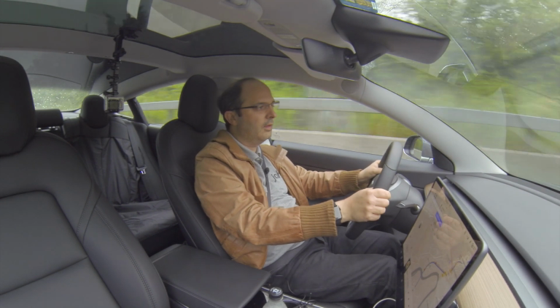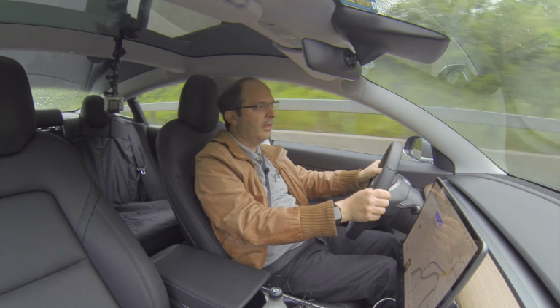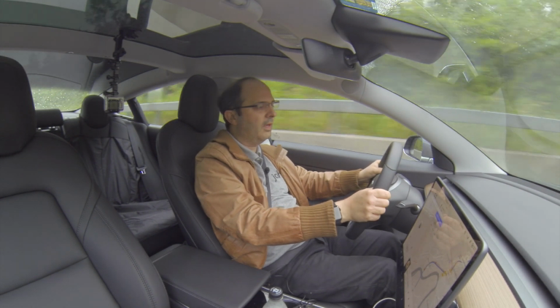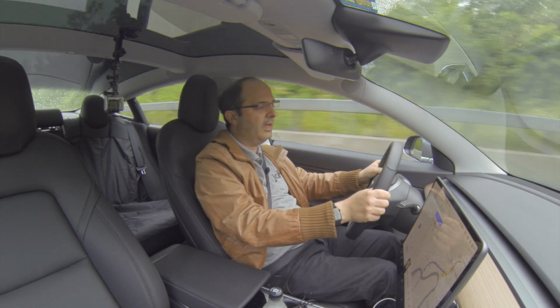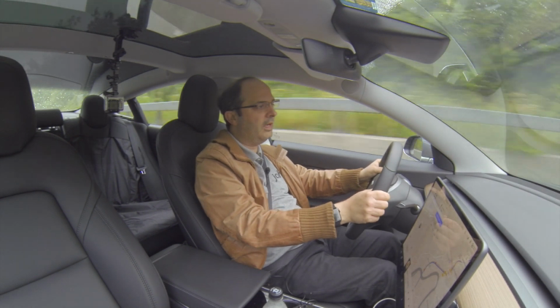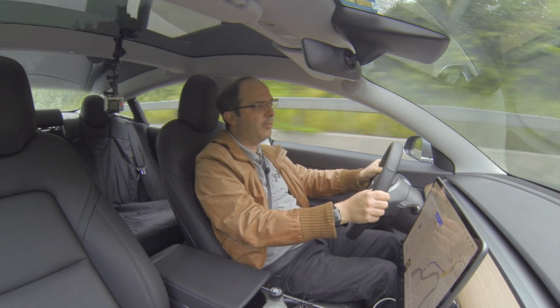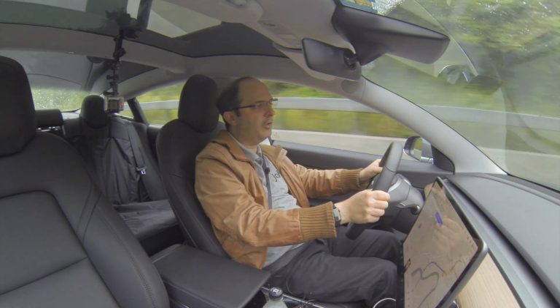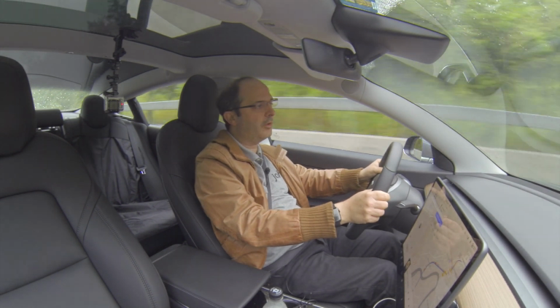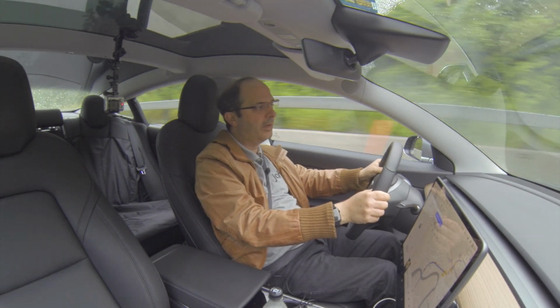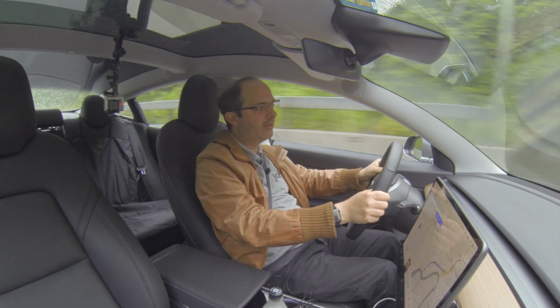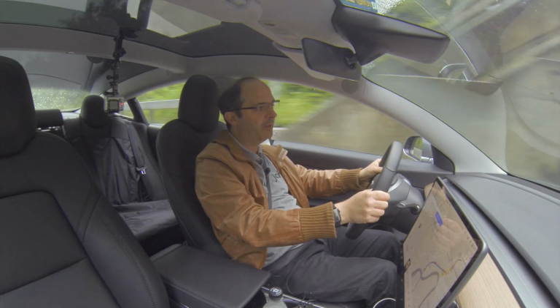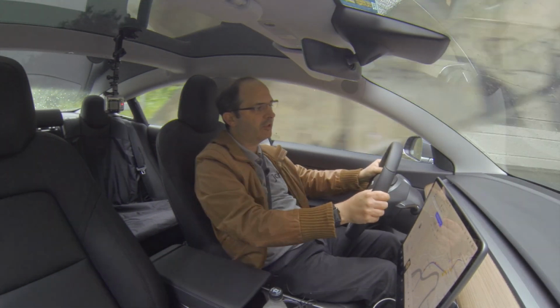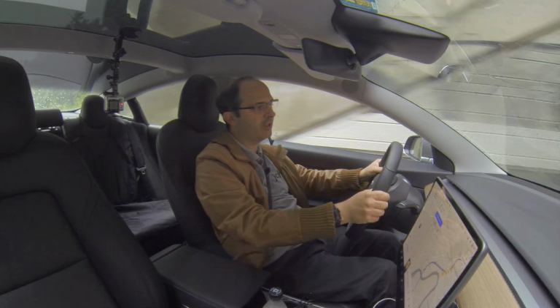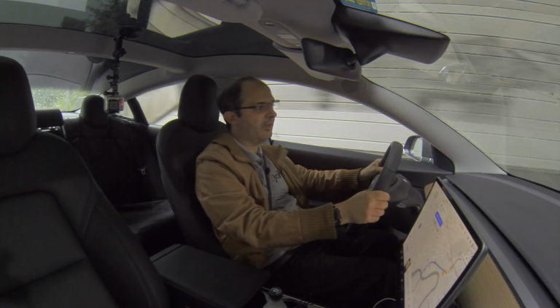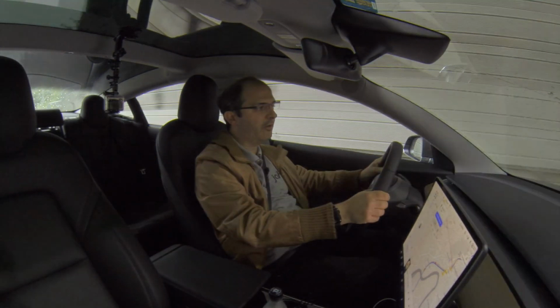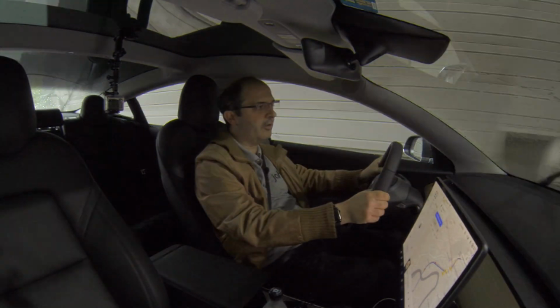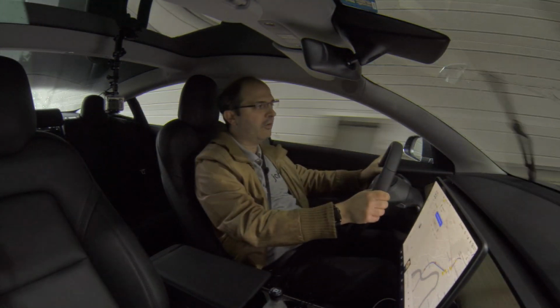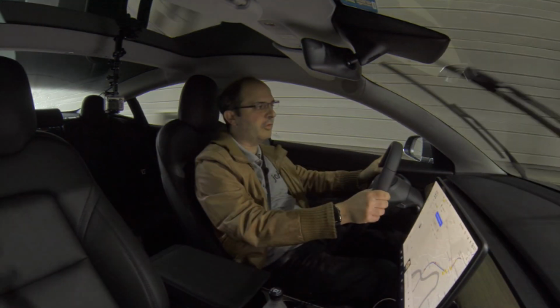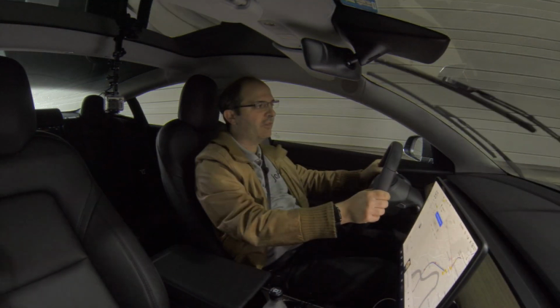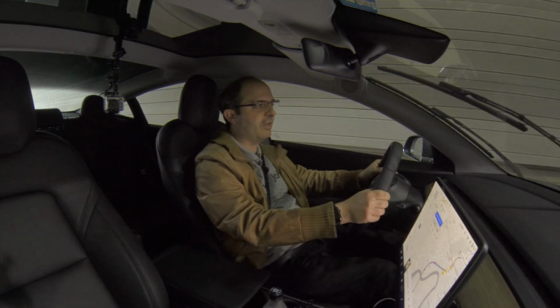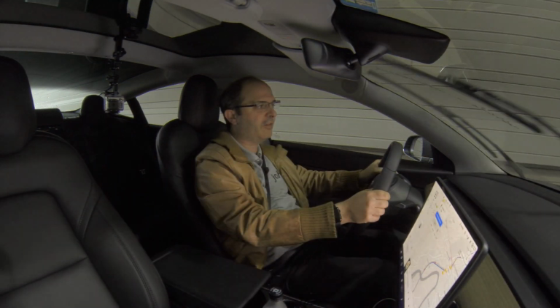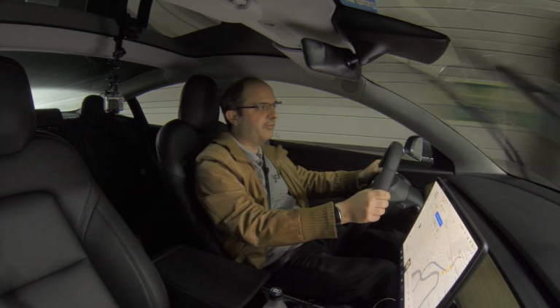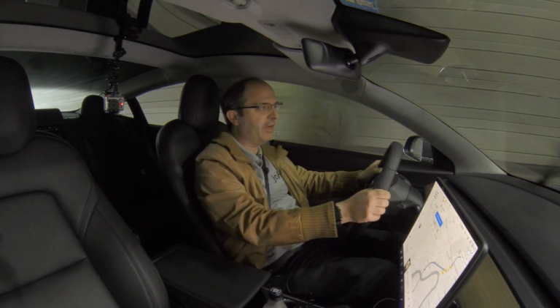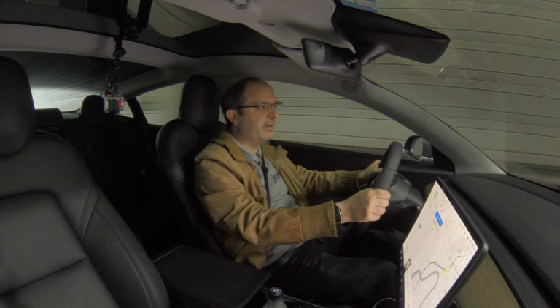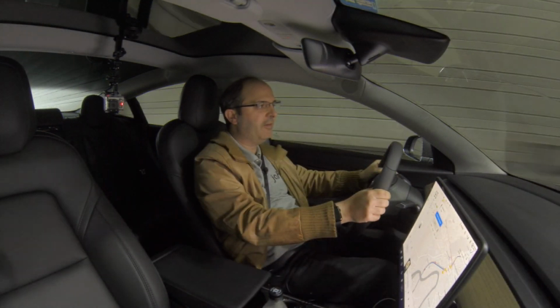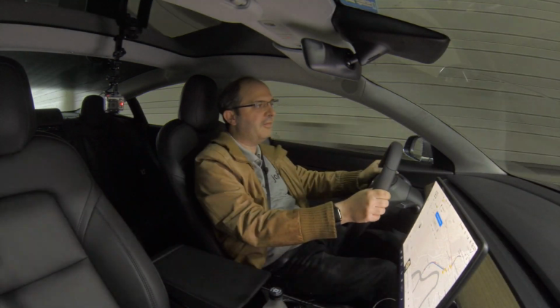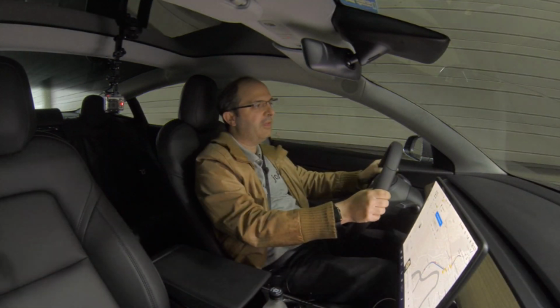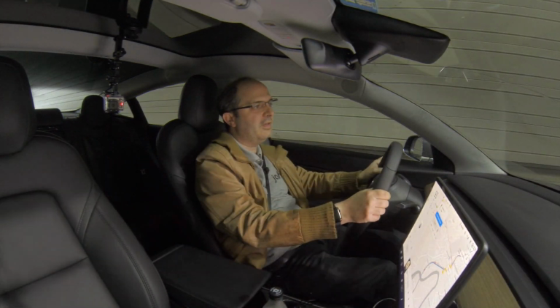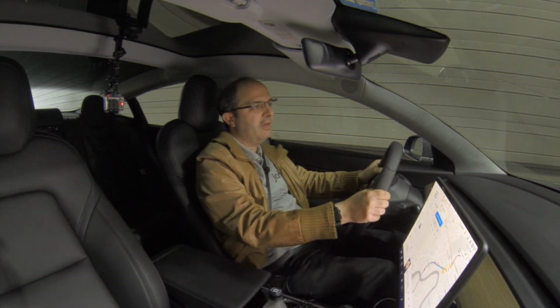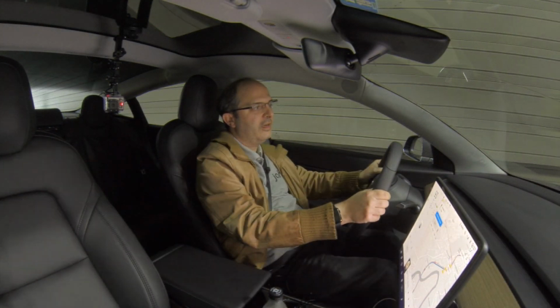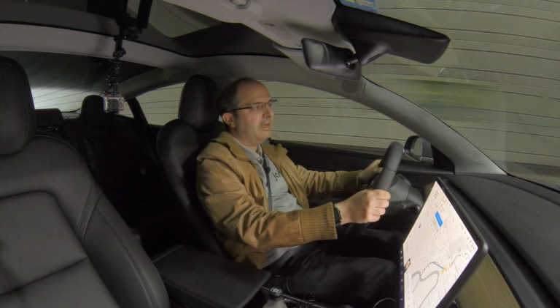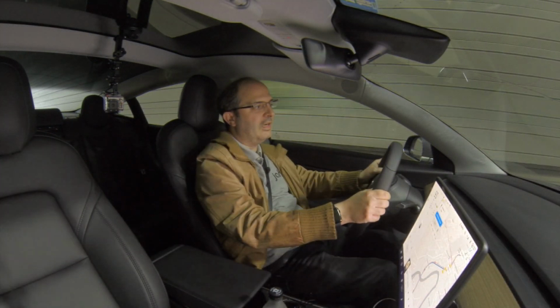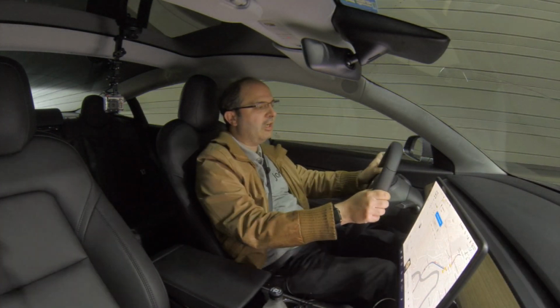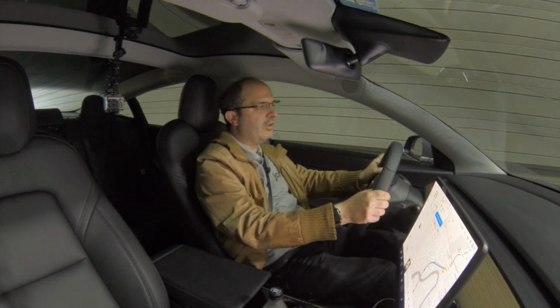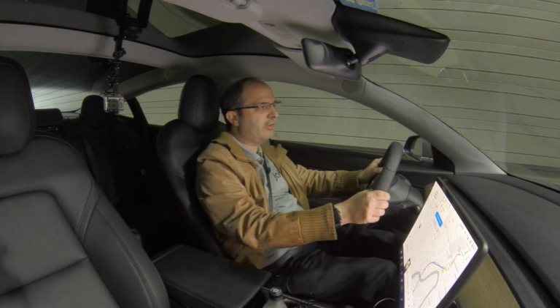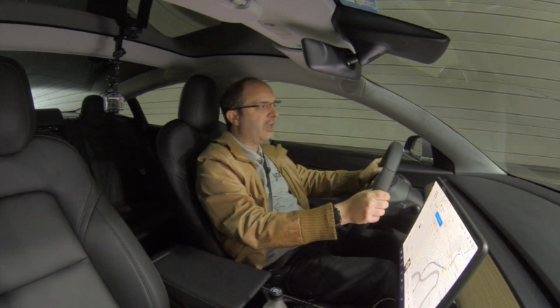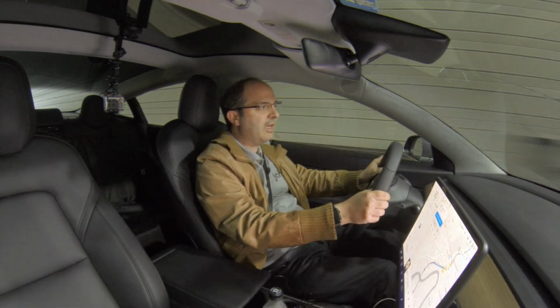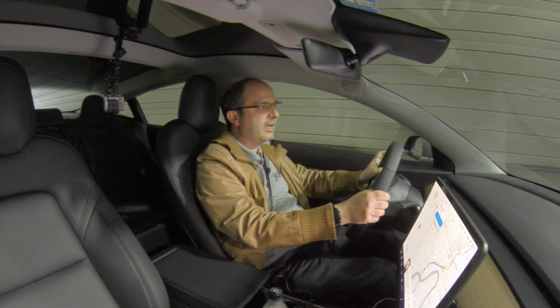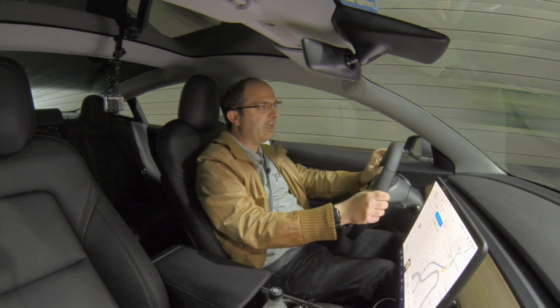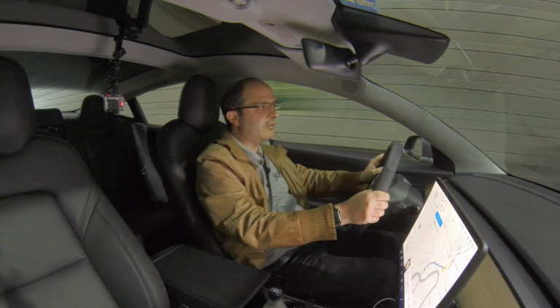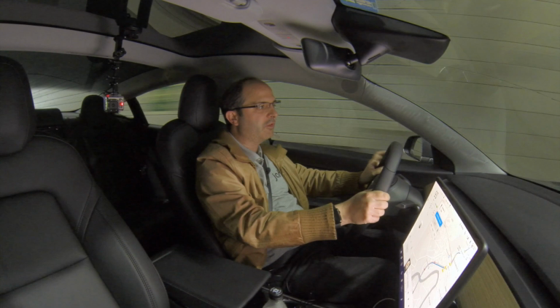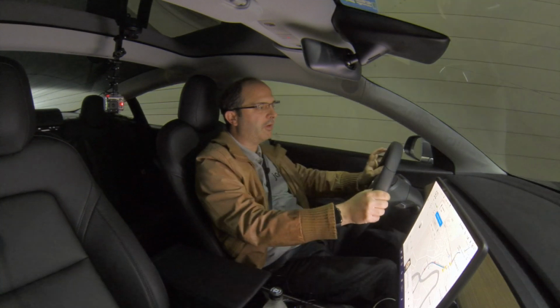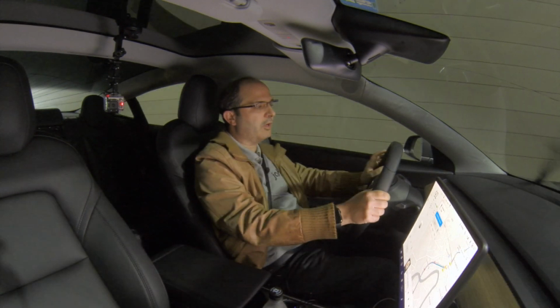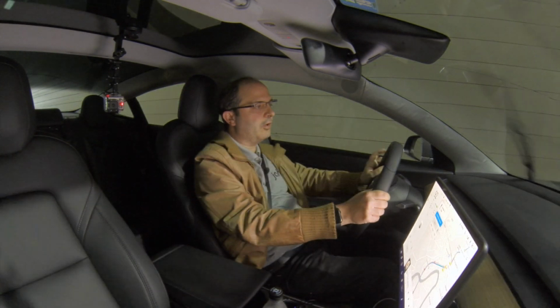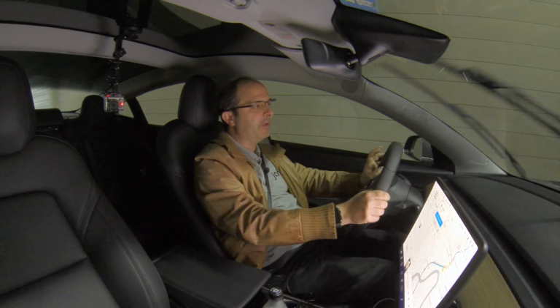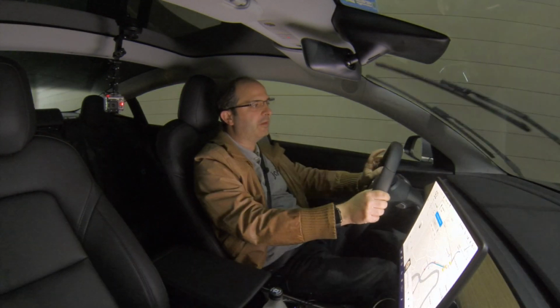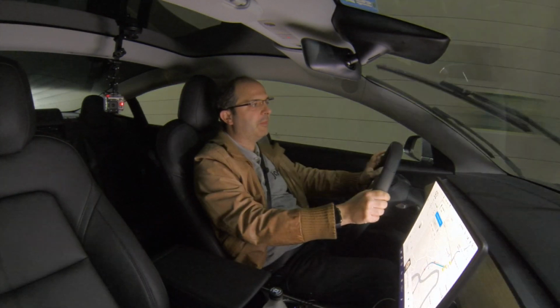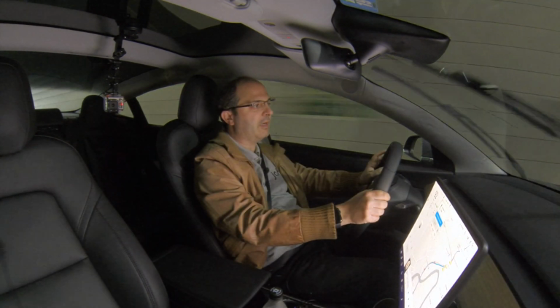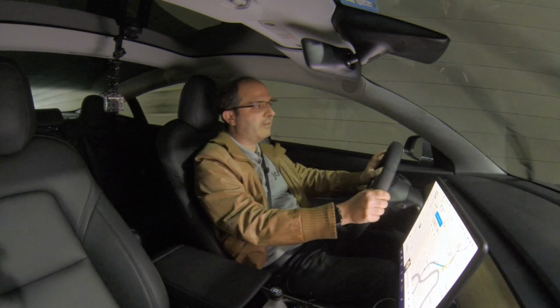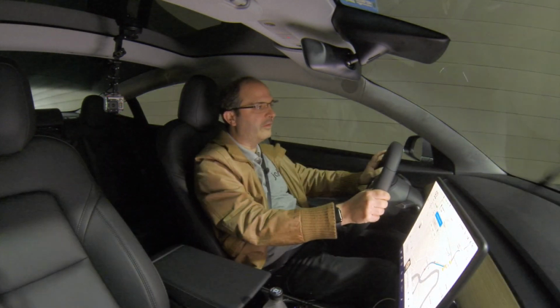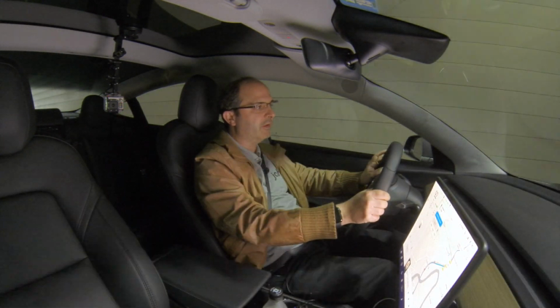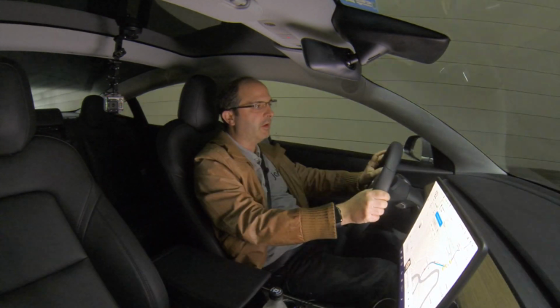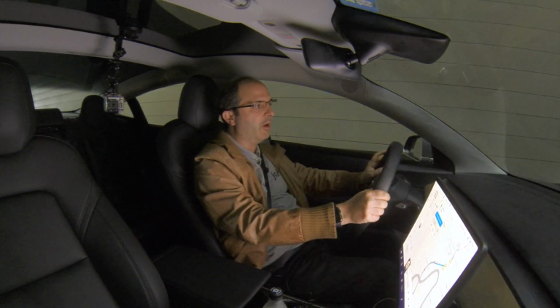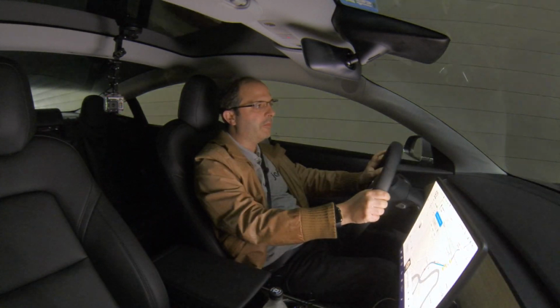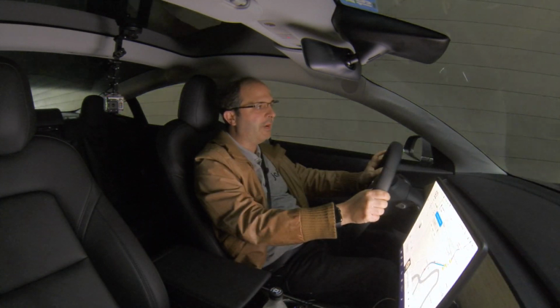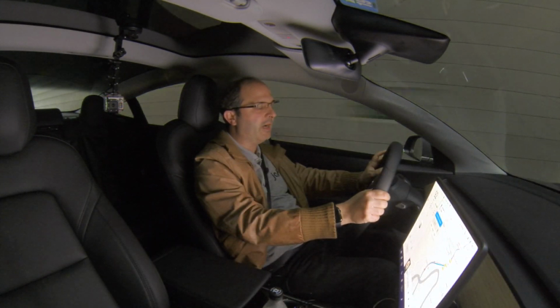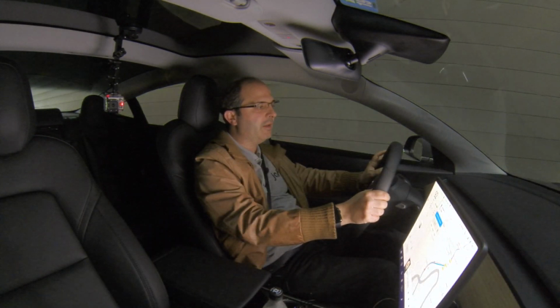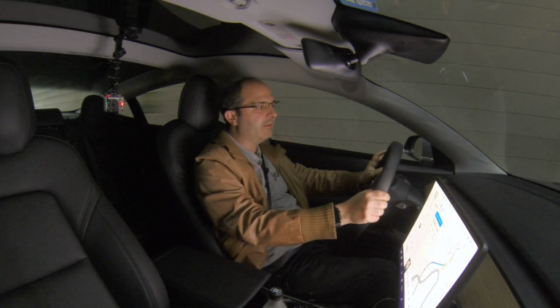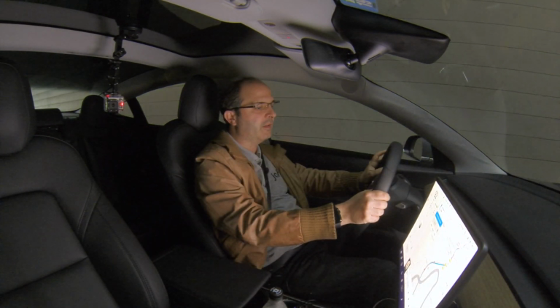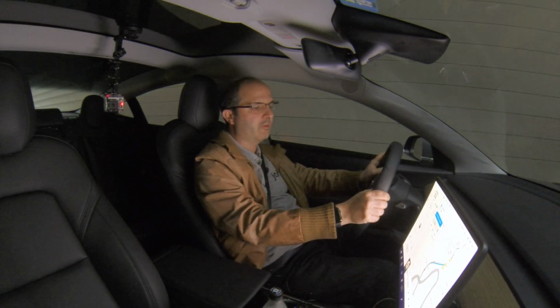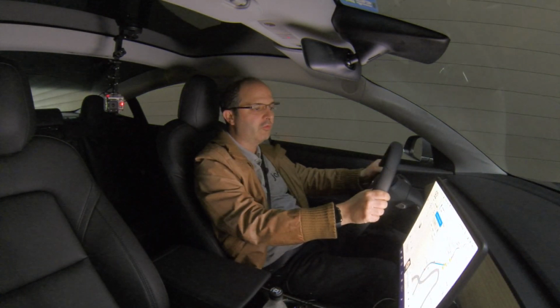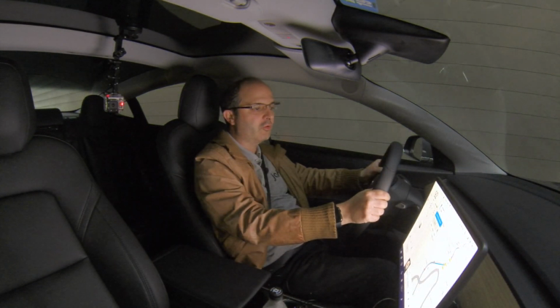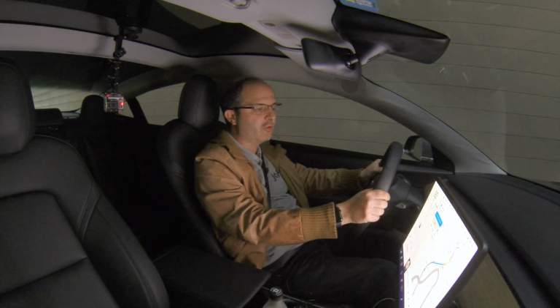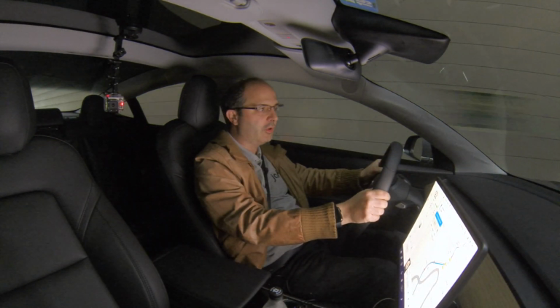Hey, welcome back to my channel, a Swiss Tesla fan. Today I'd like to talk a little bit about autopilot and cruise control.